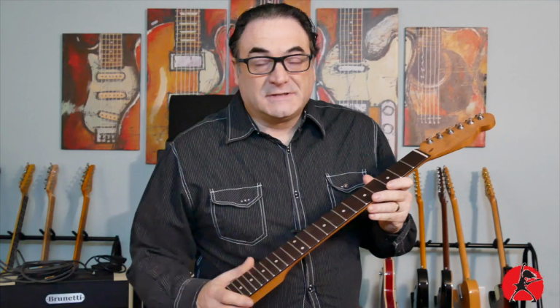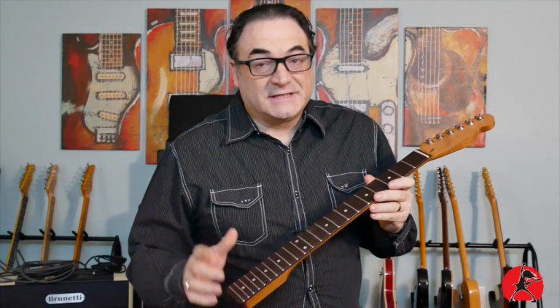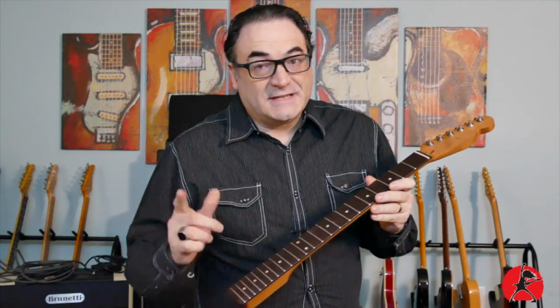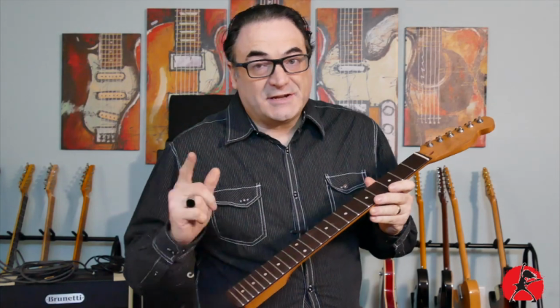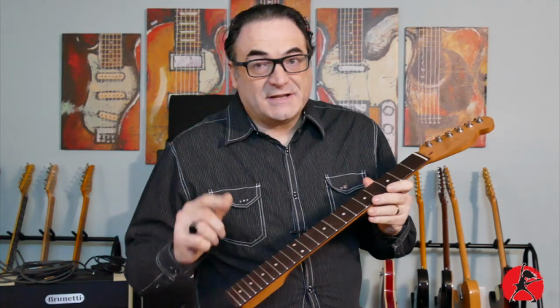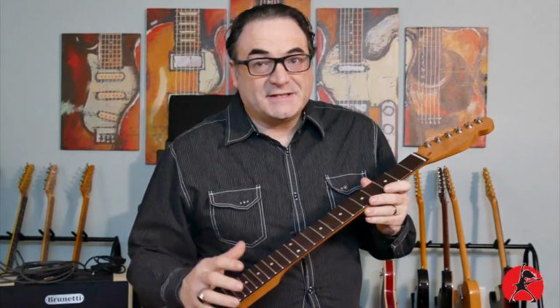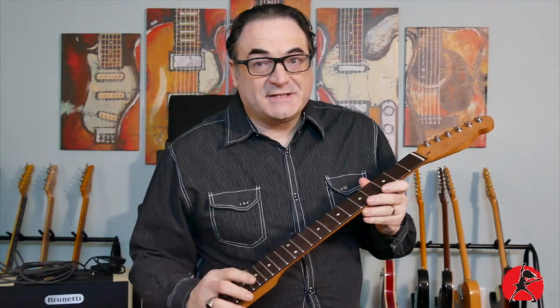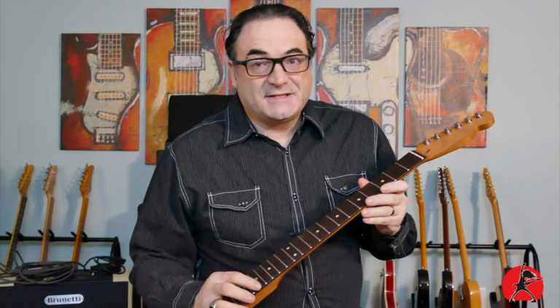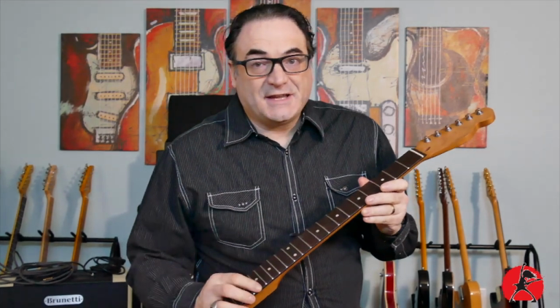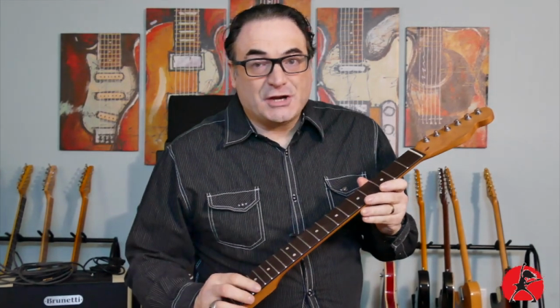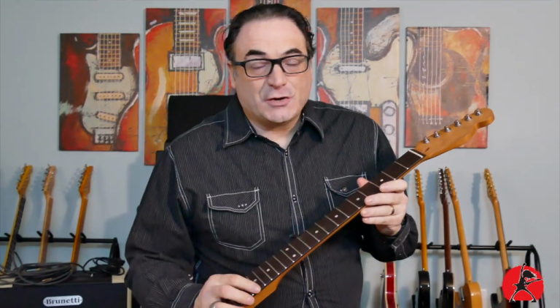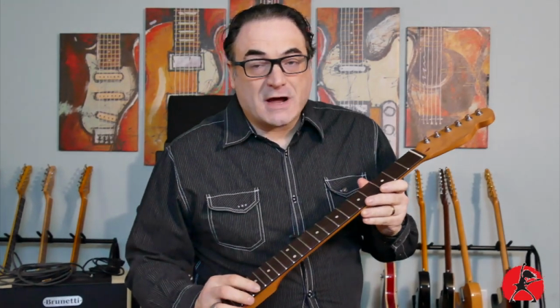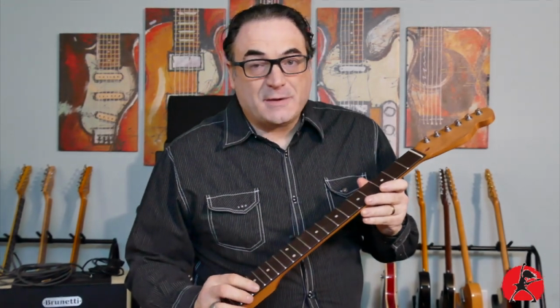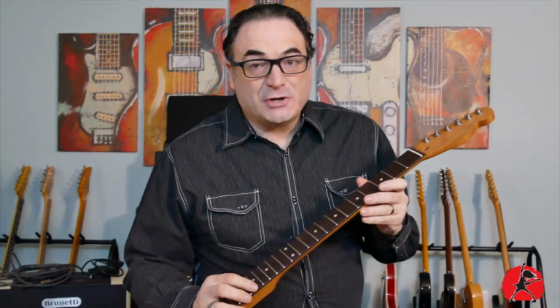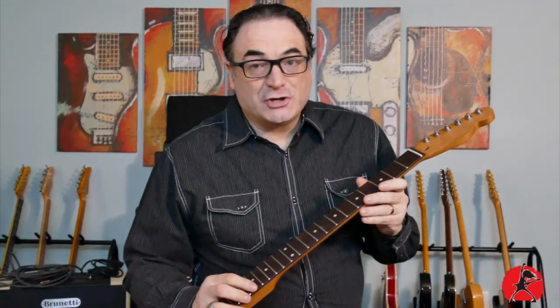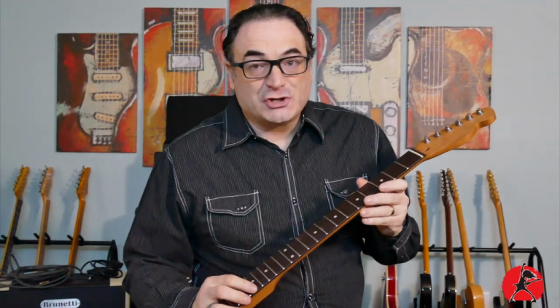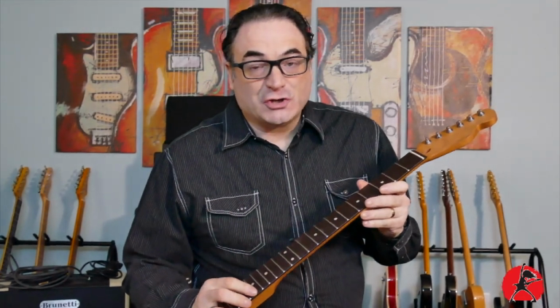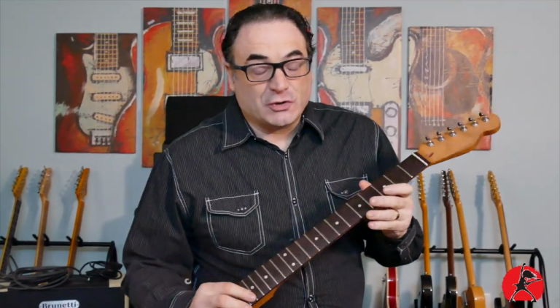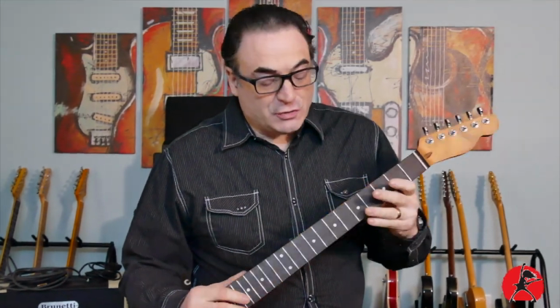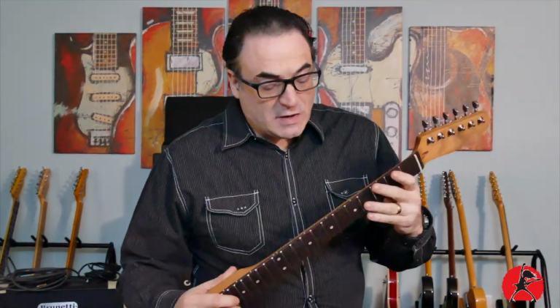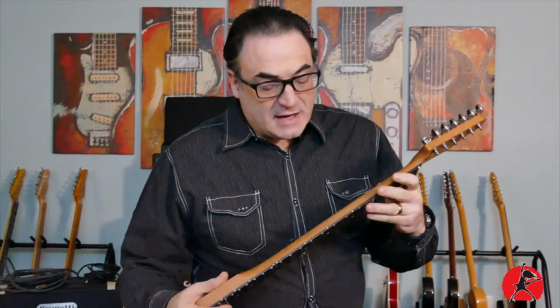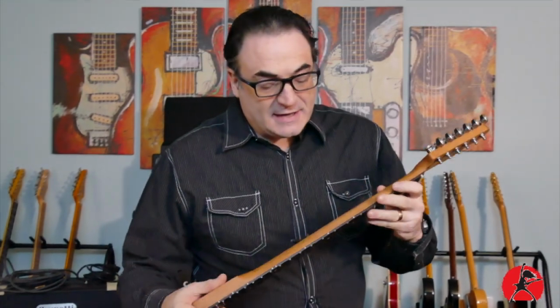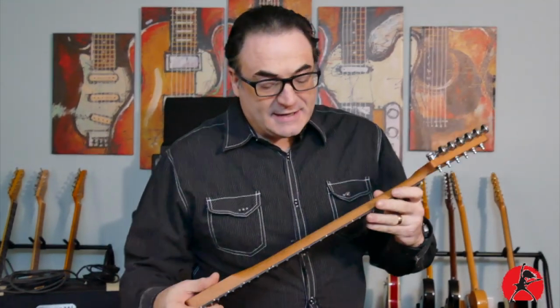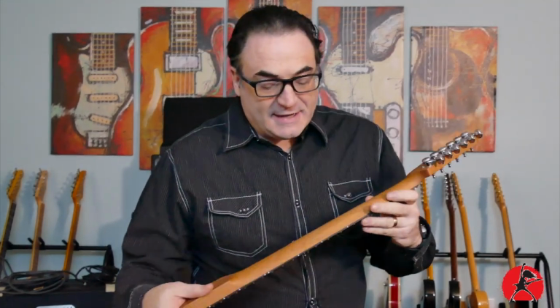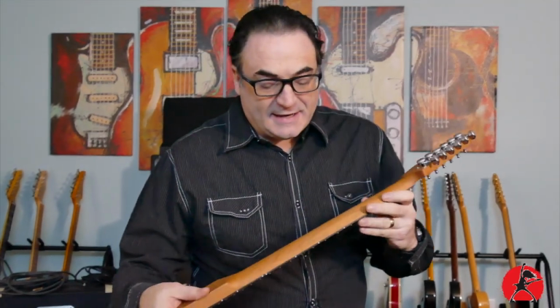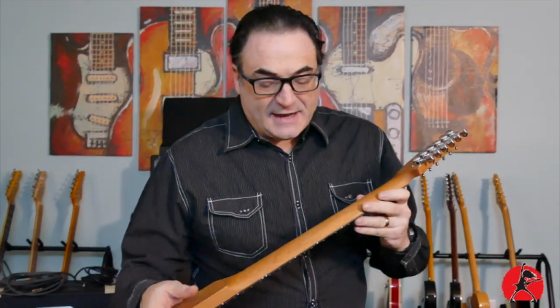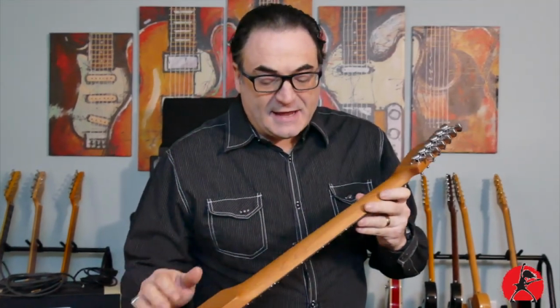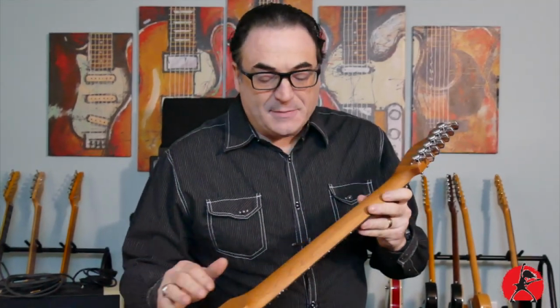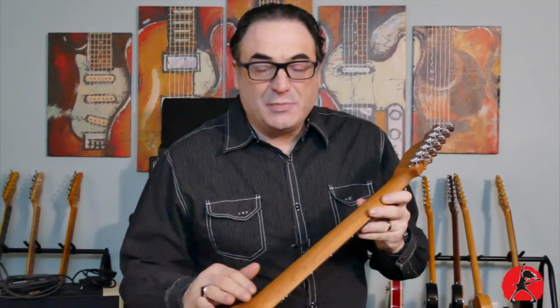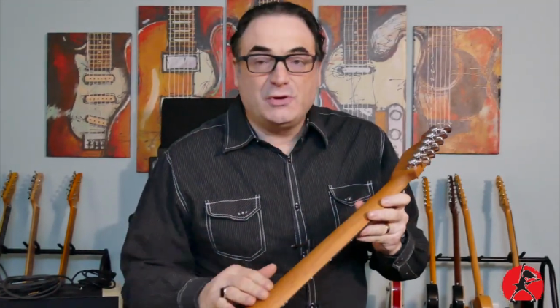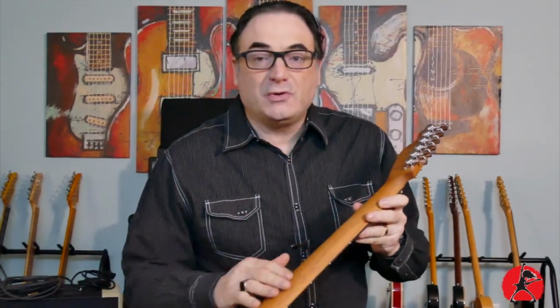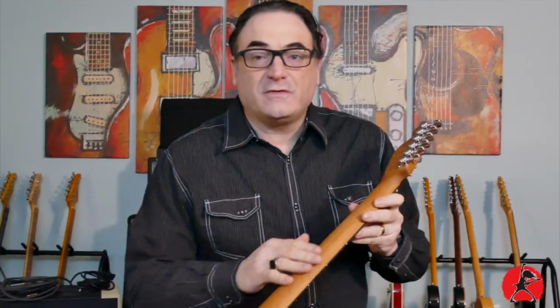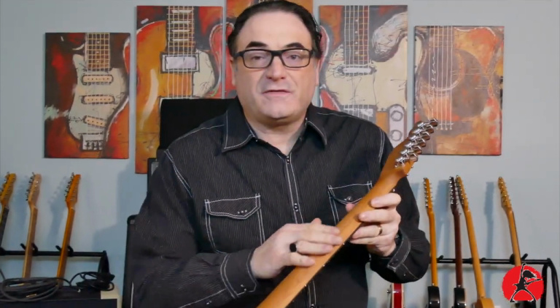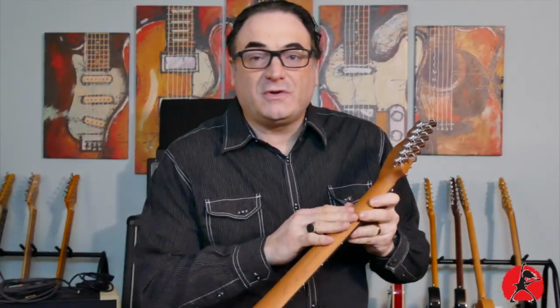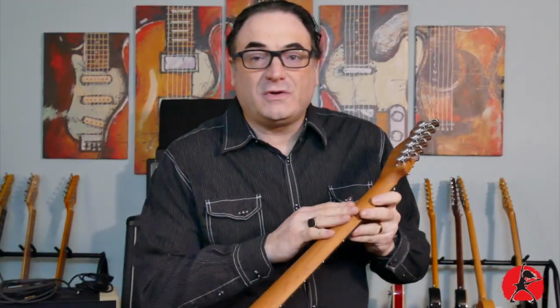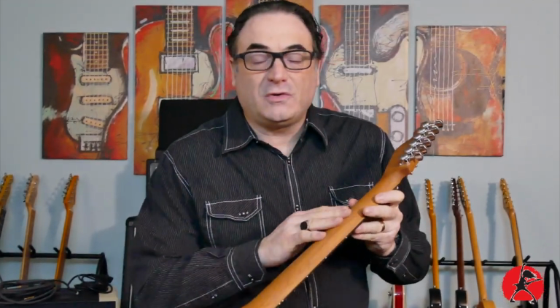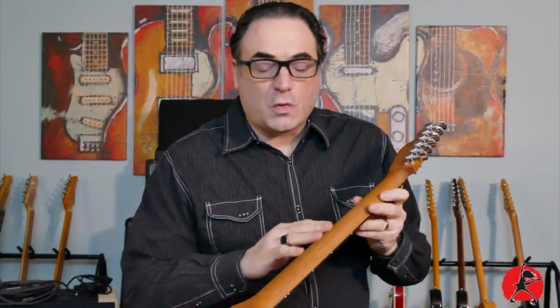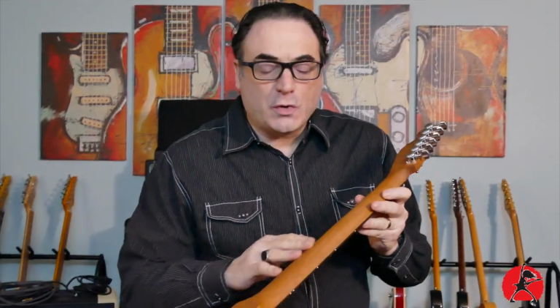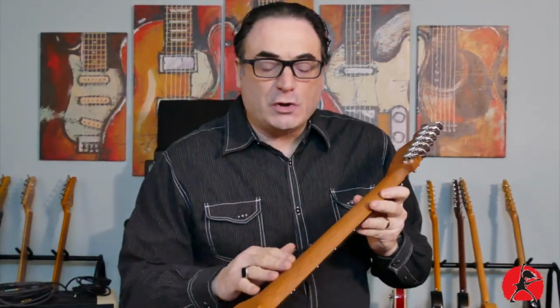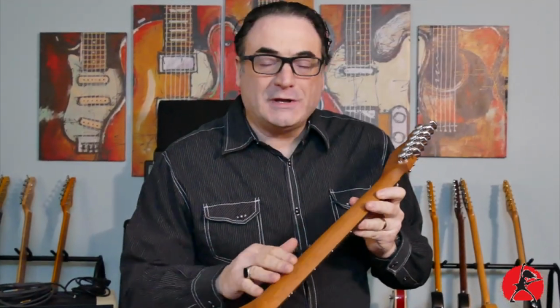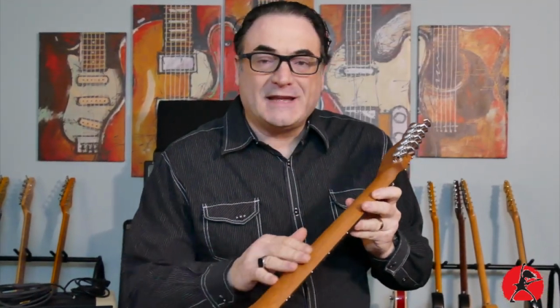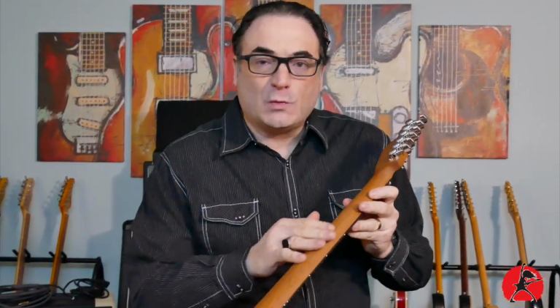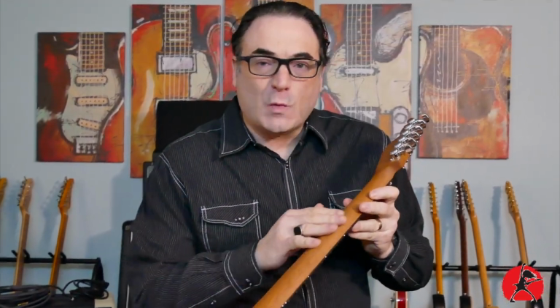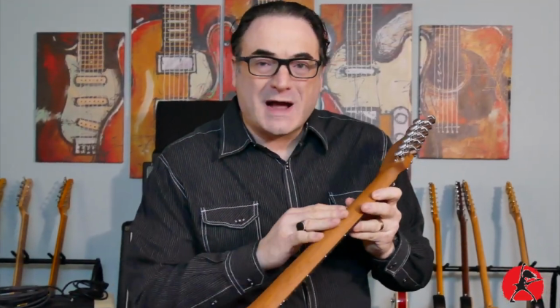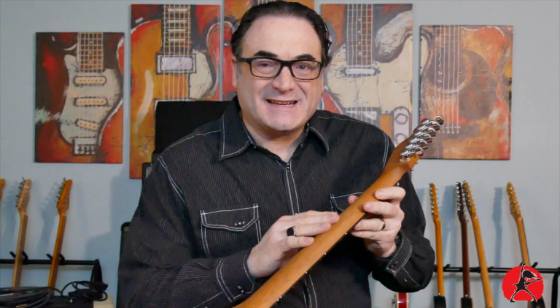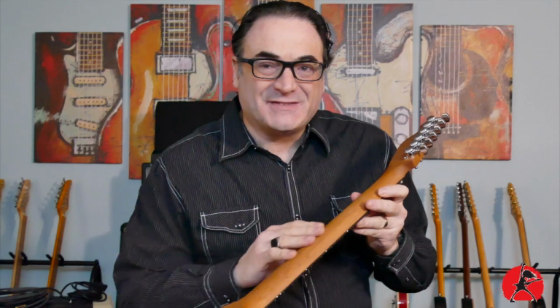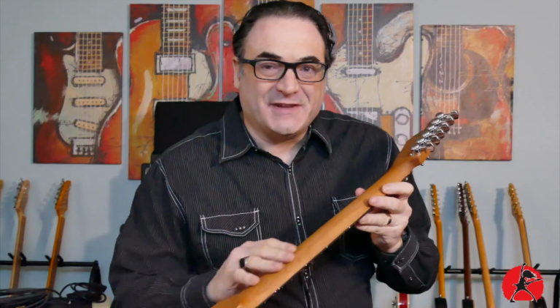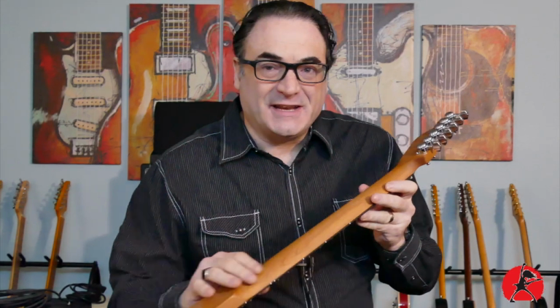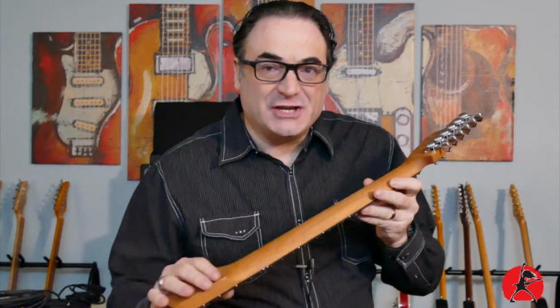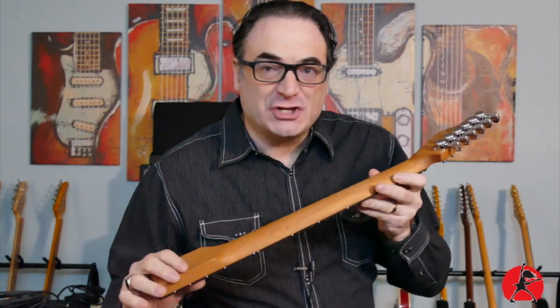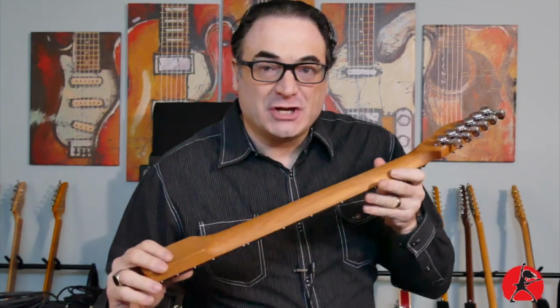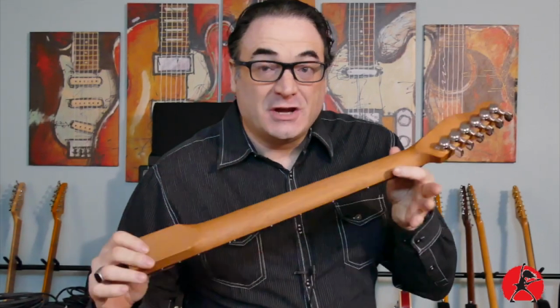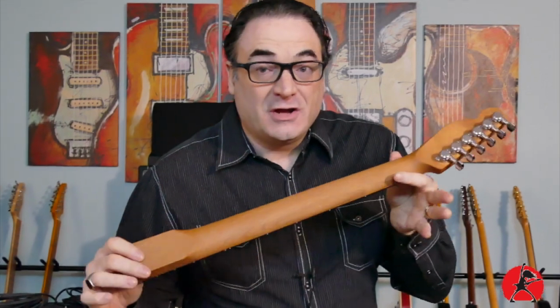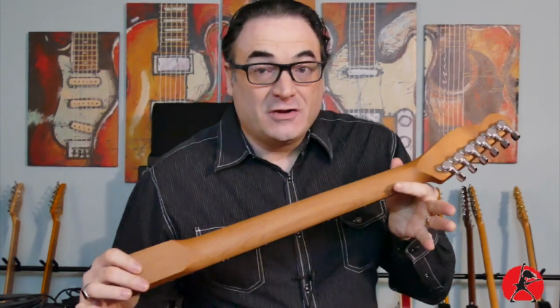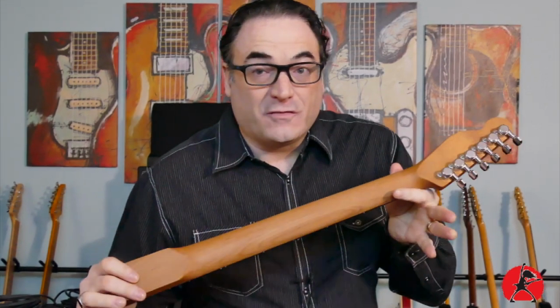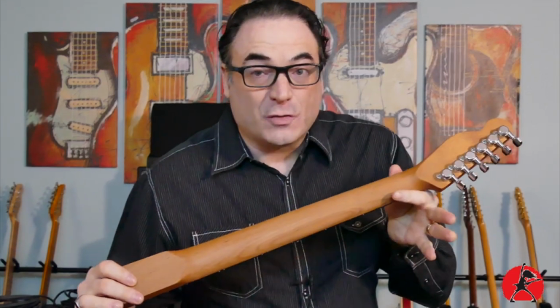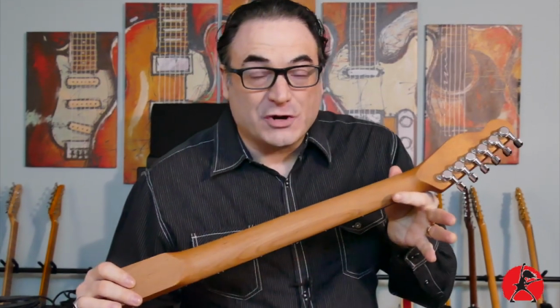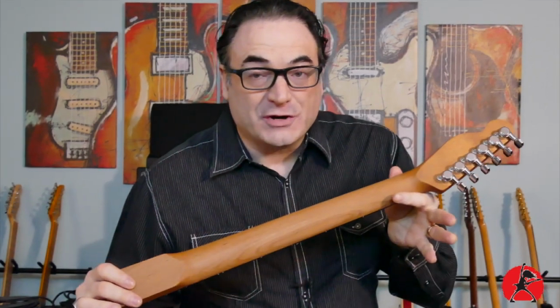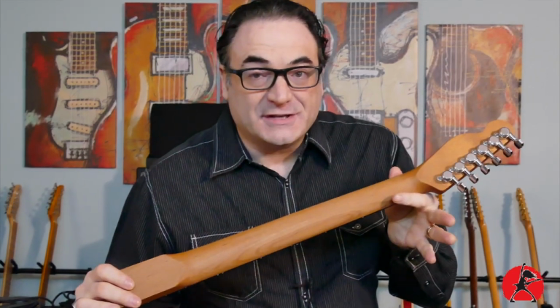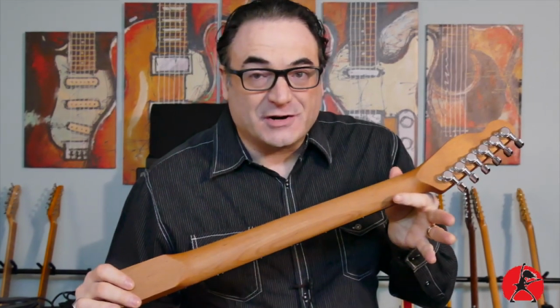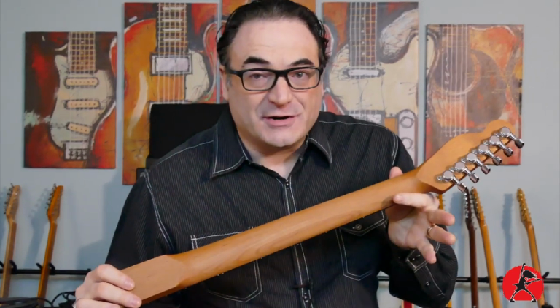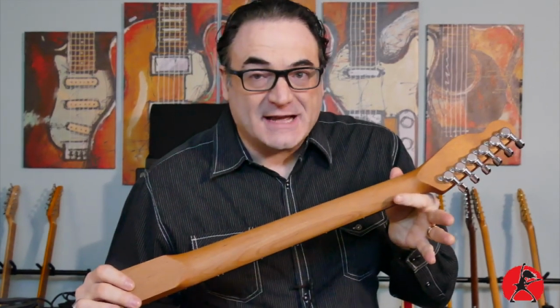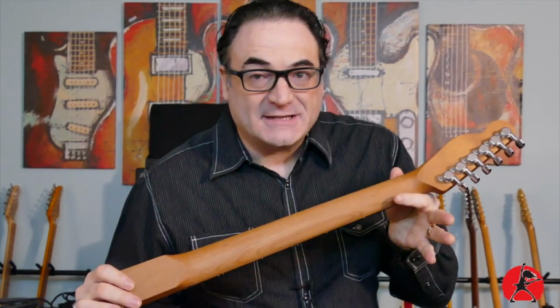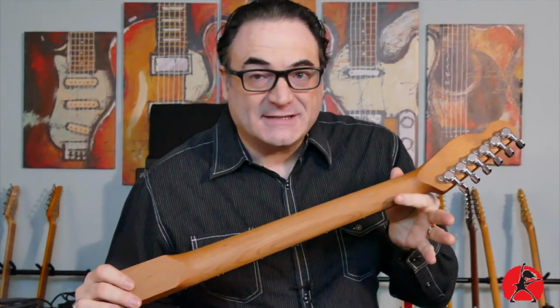Today on Addicted to Gear I'm going to show you how to get a beautiful oil and wax finish for your guitar necks.